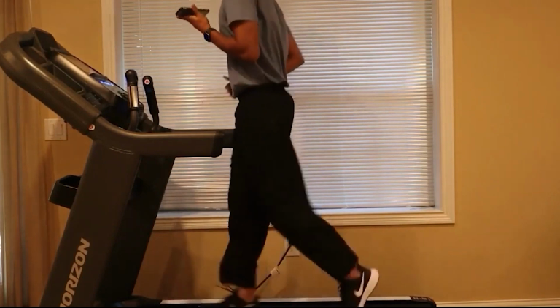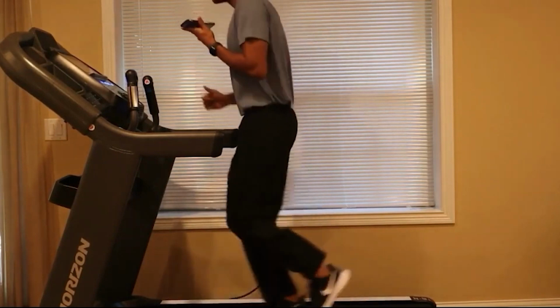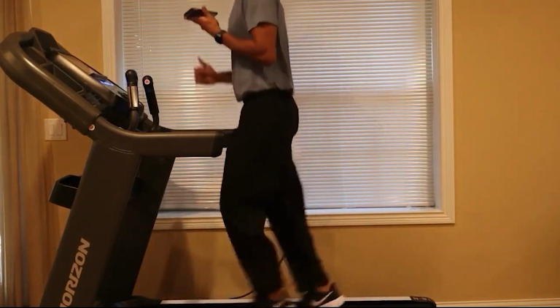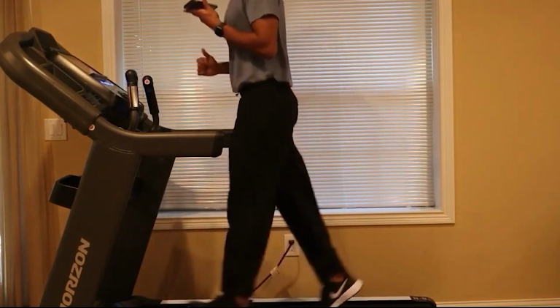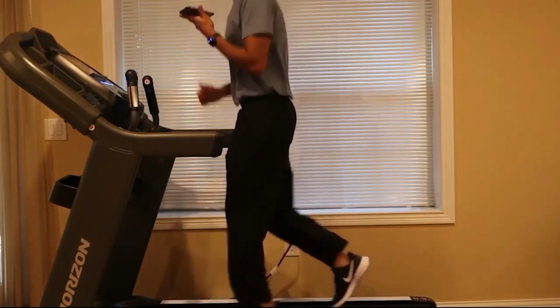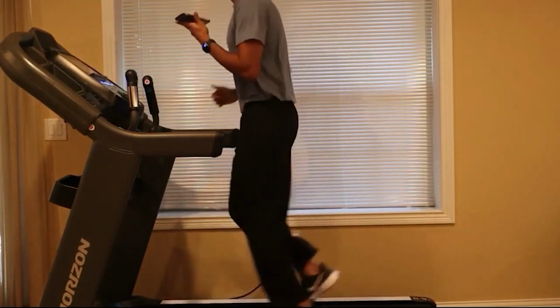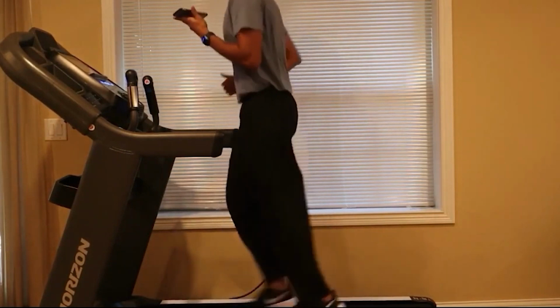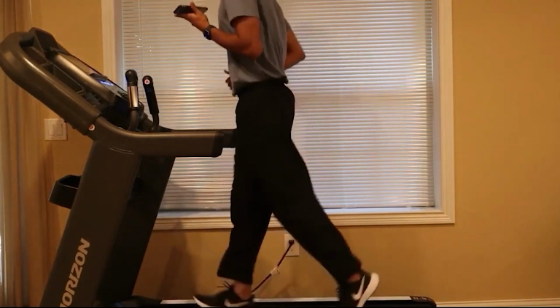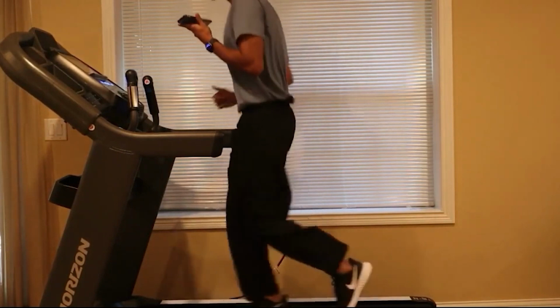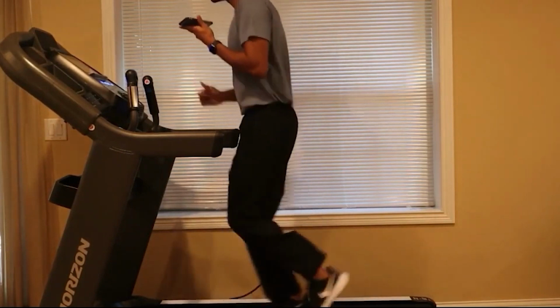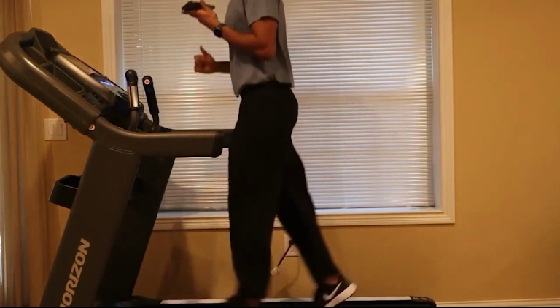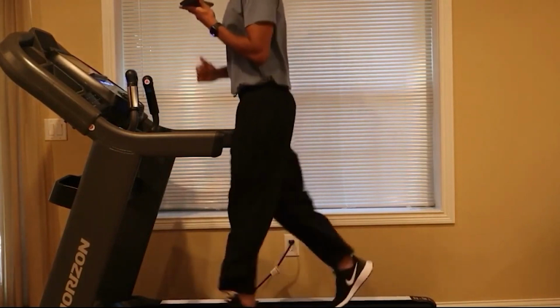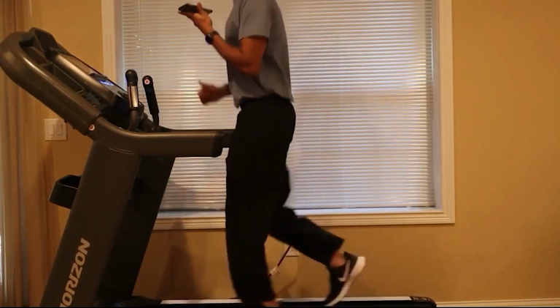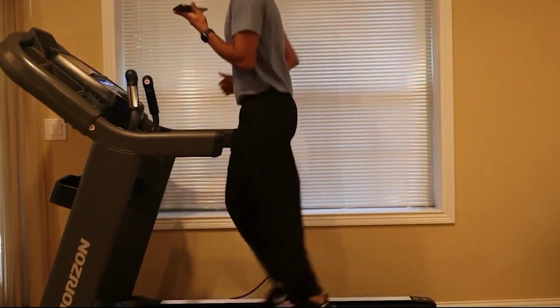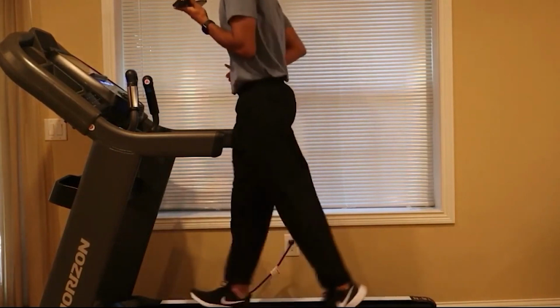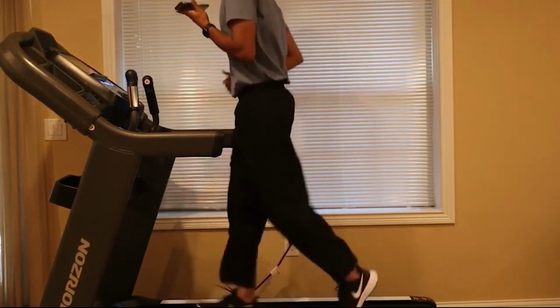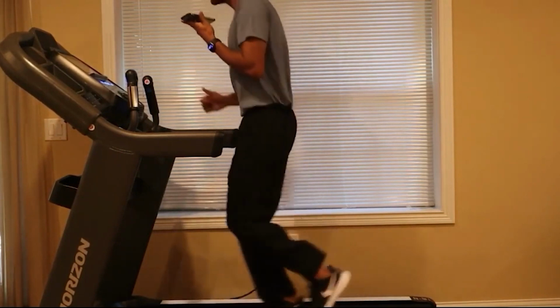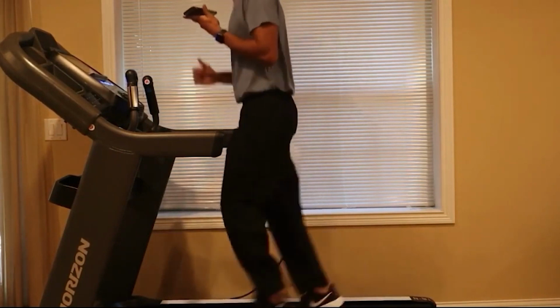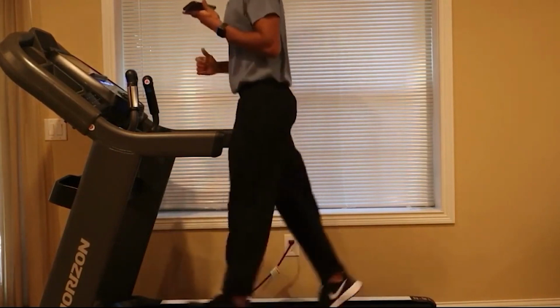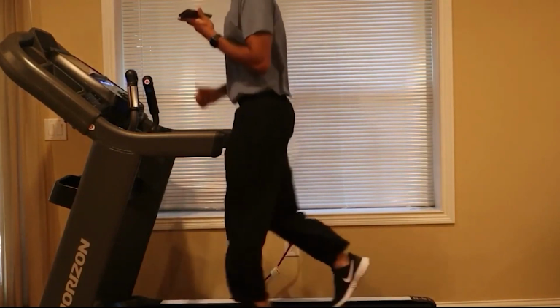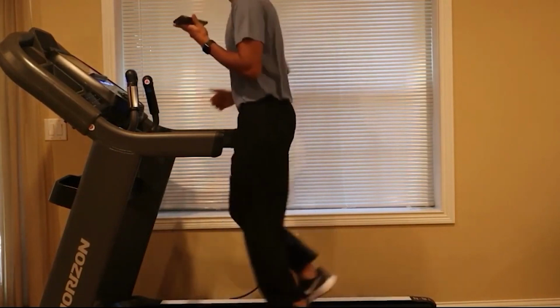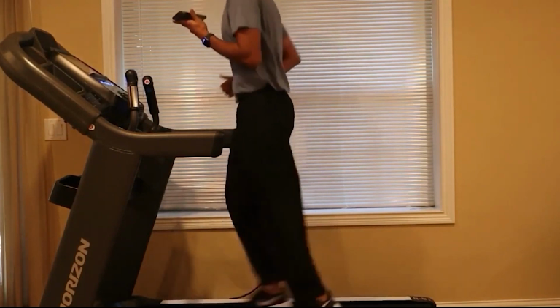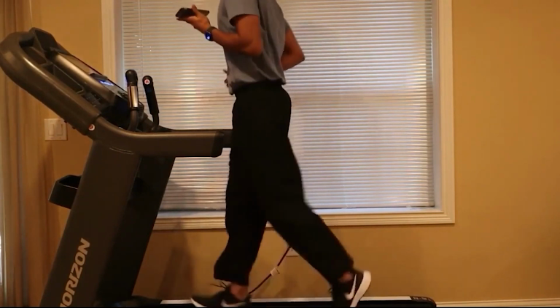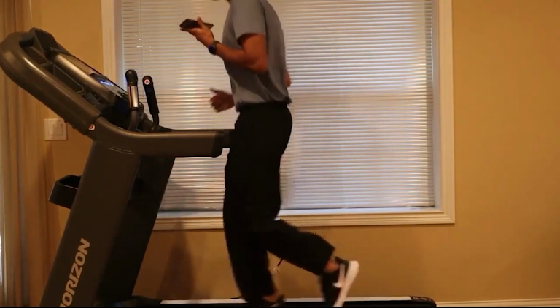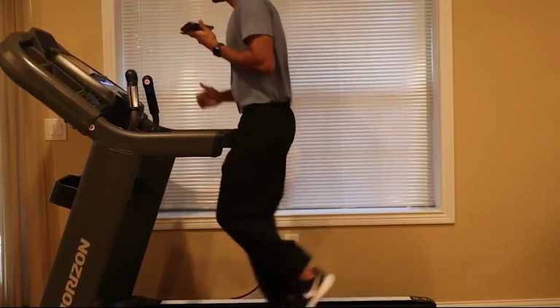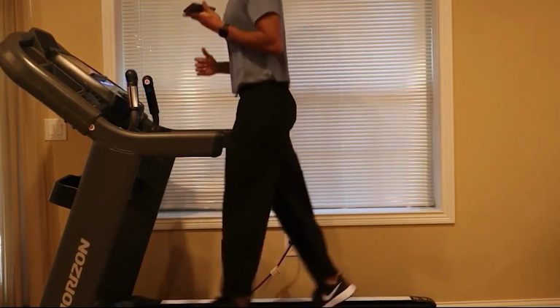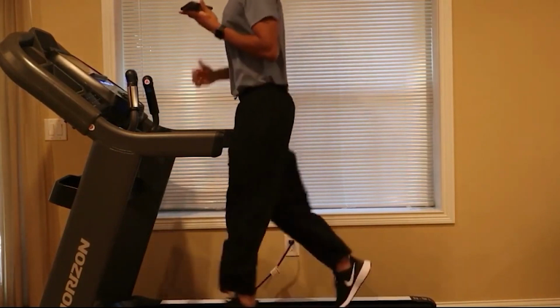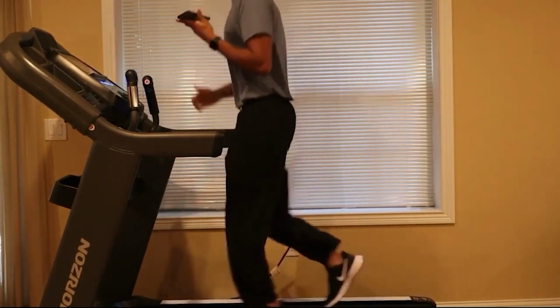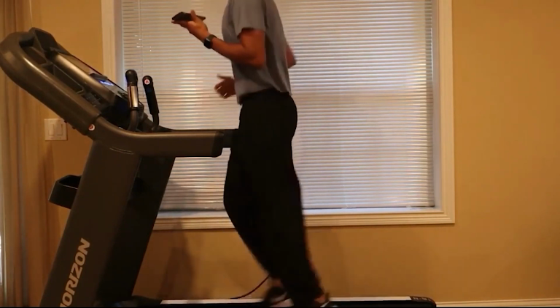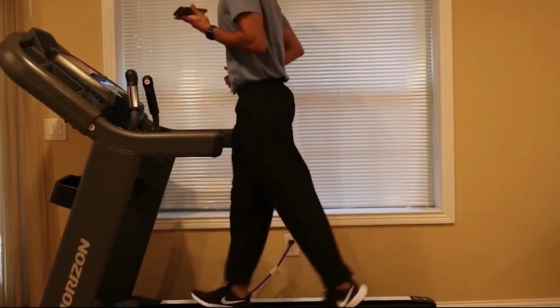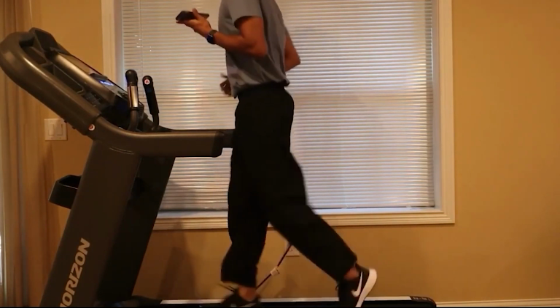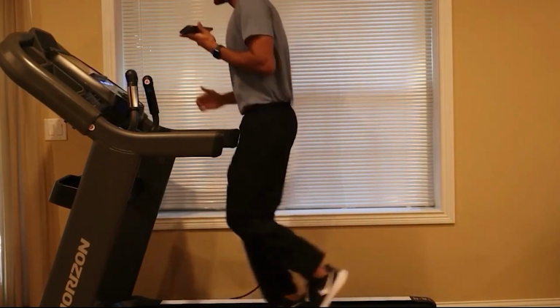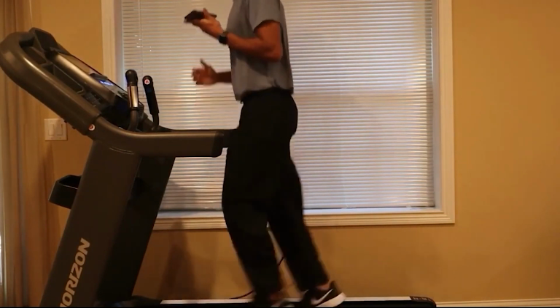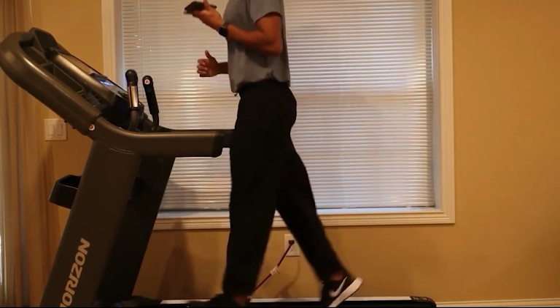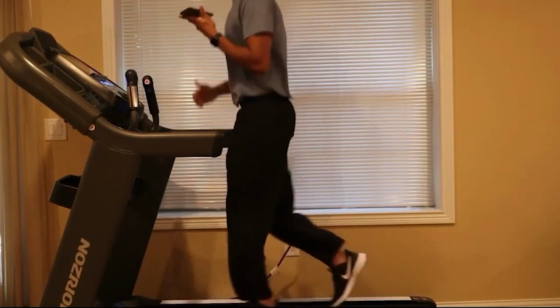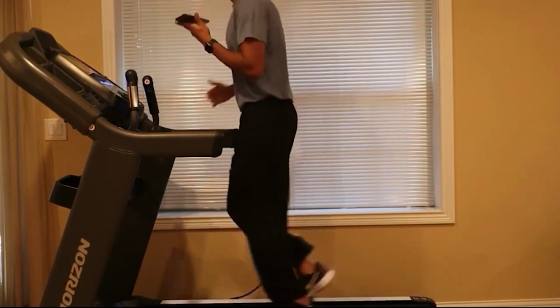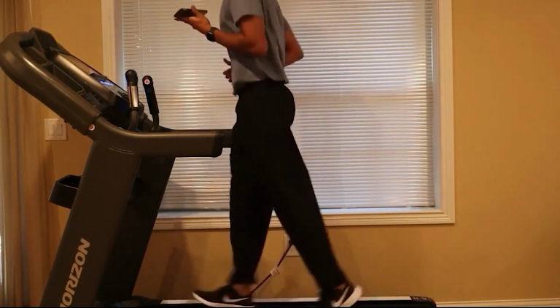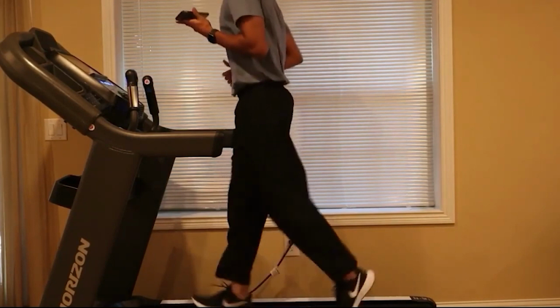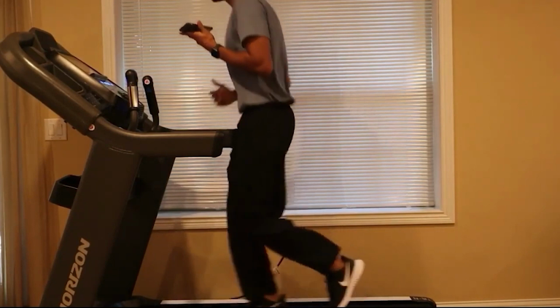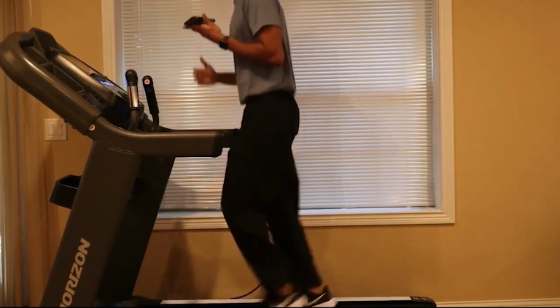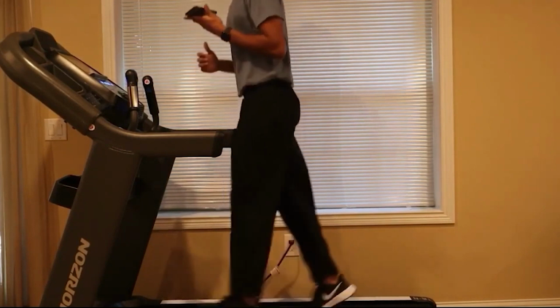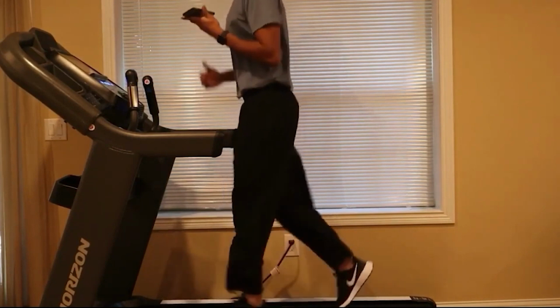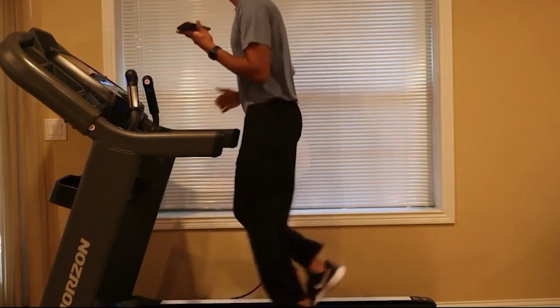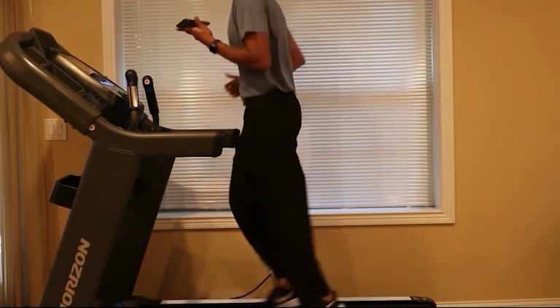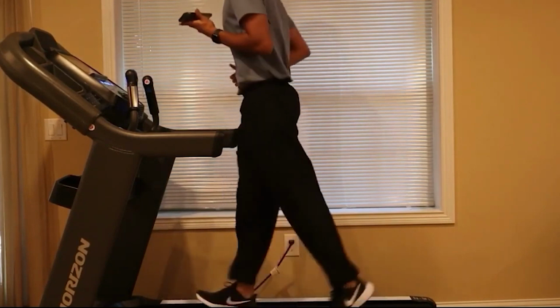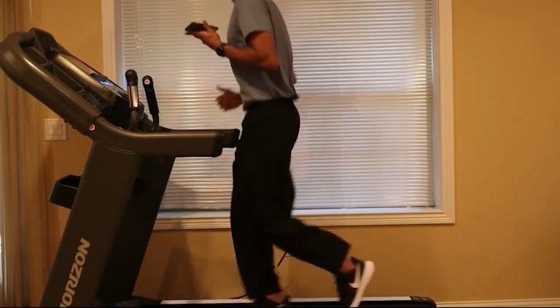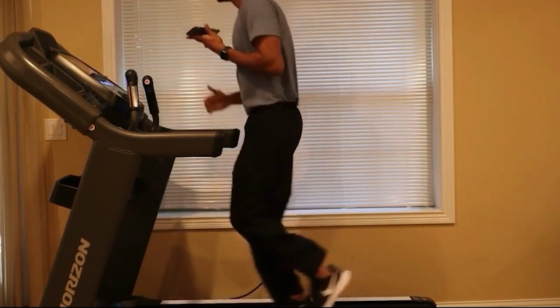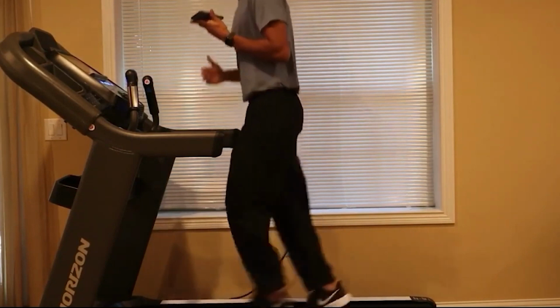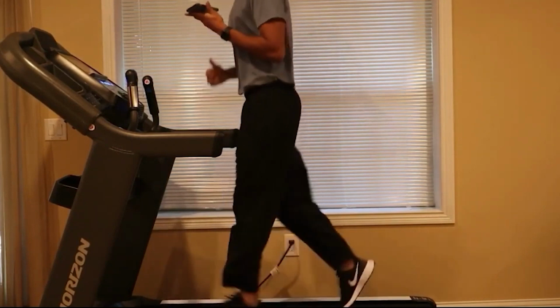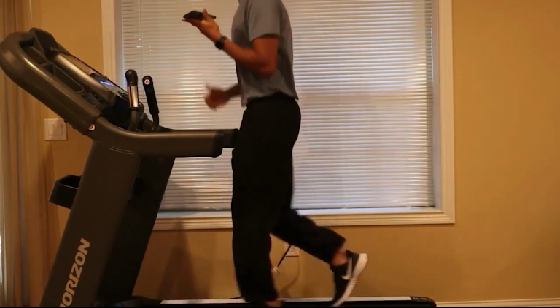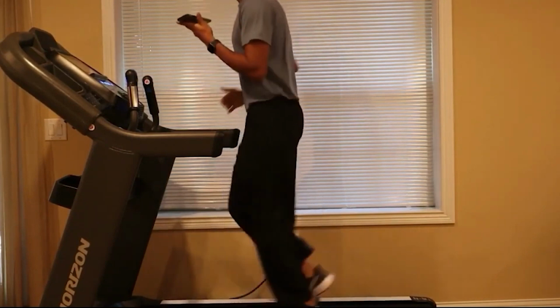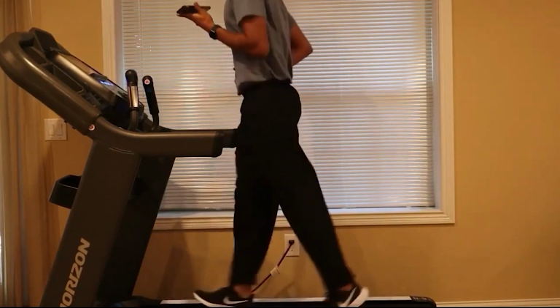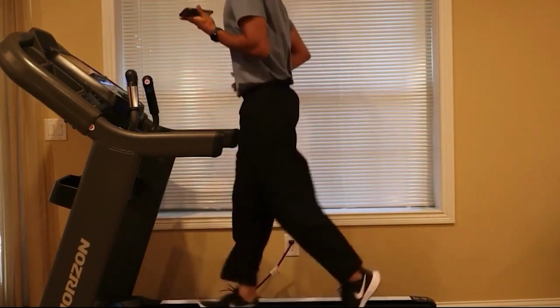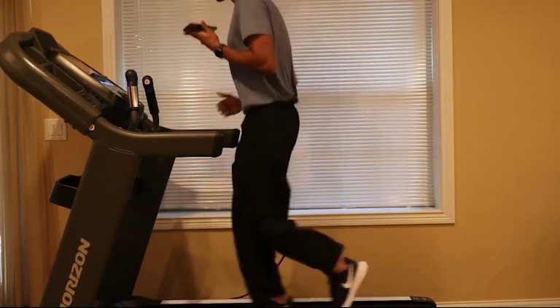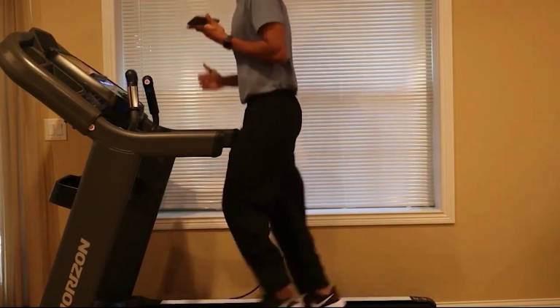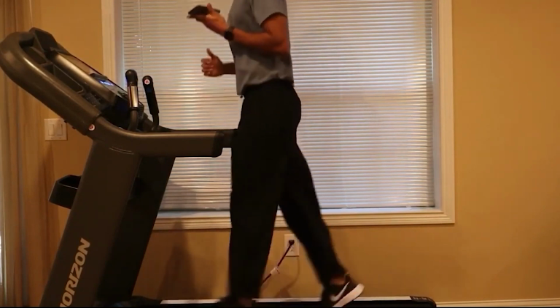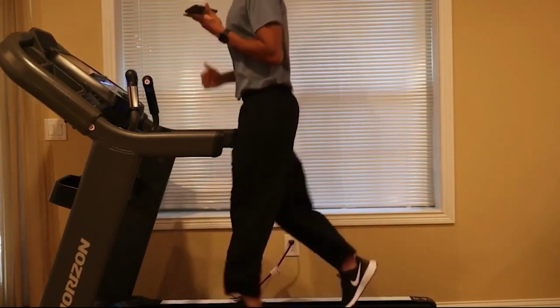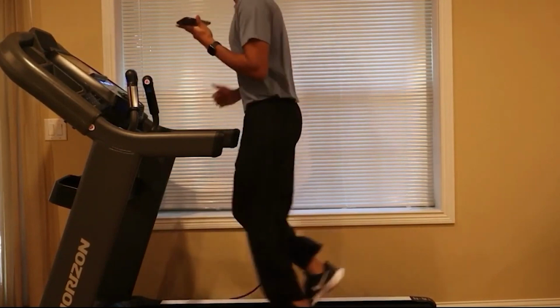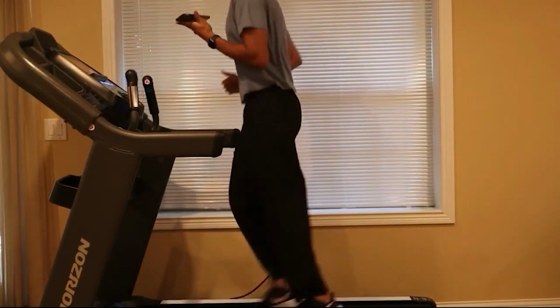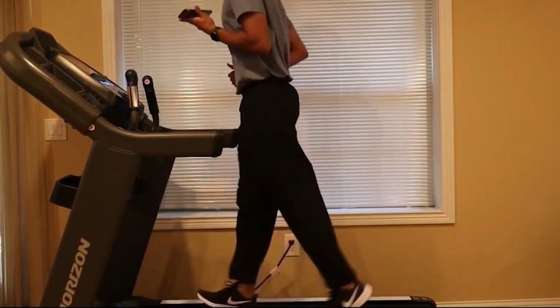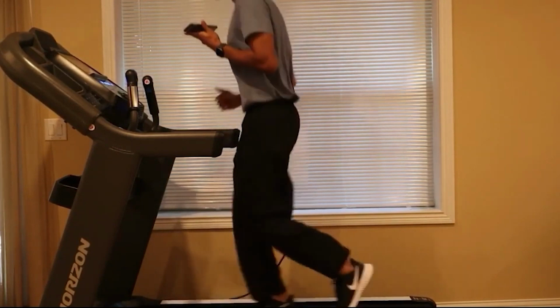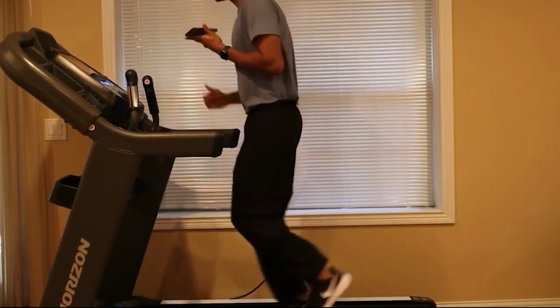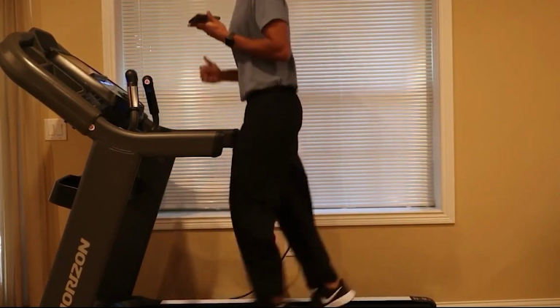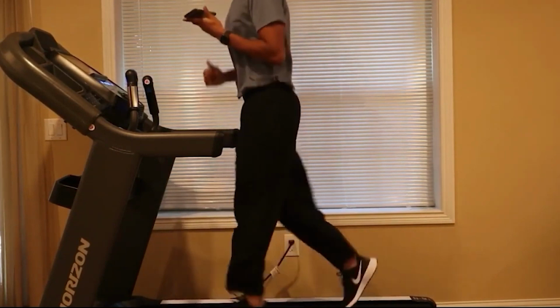This is what I call a light intensity workout. So if you have been sedentary for a long time, I would recommend starting with this.